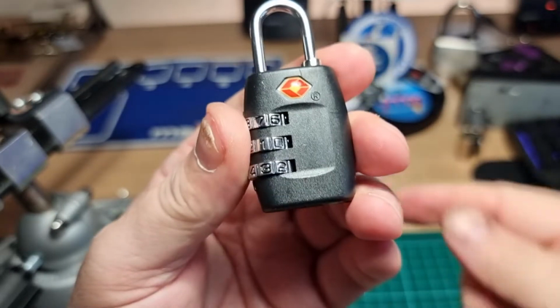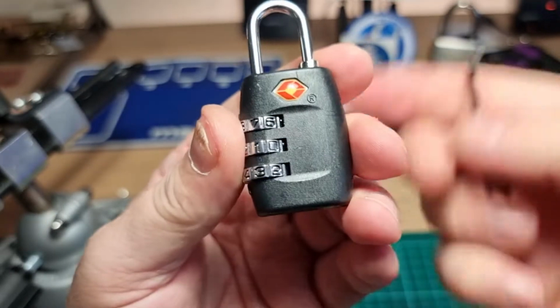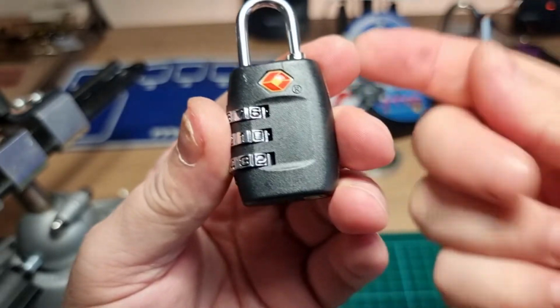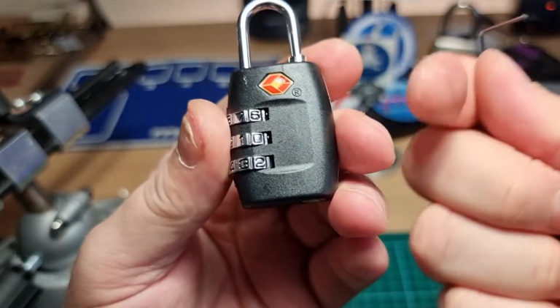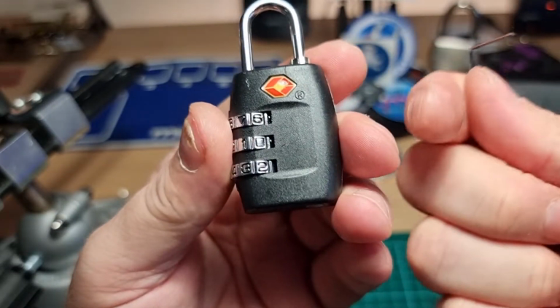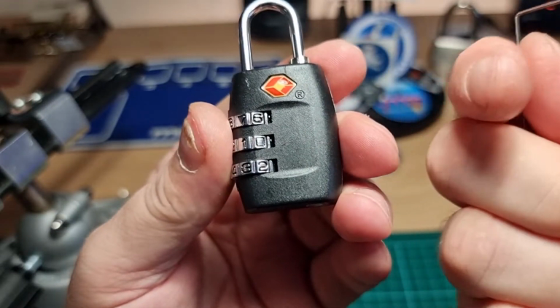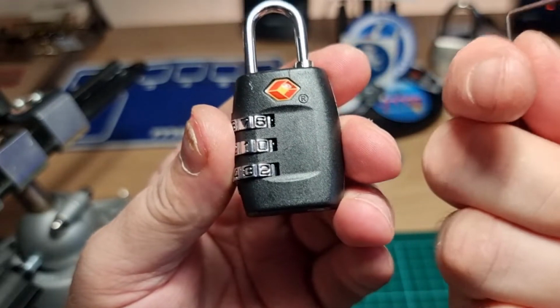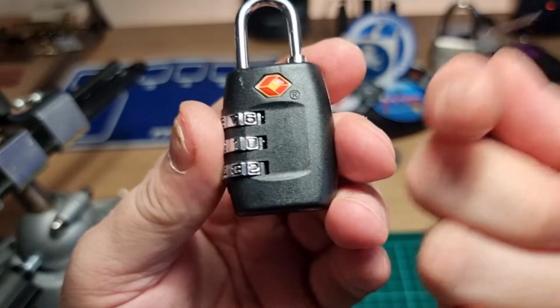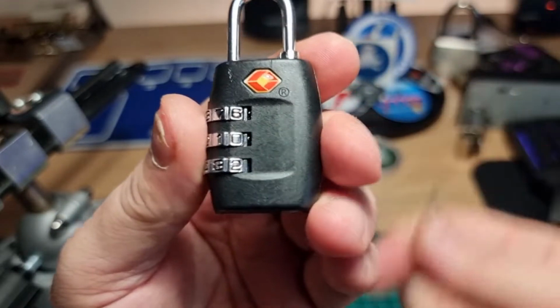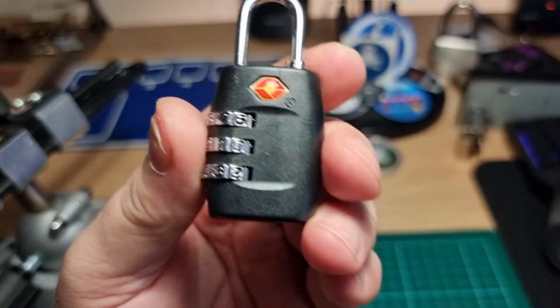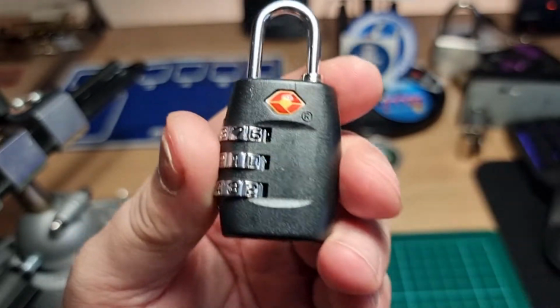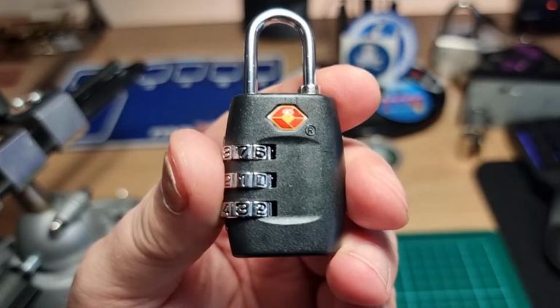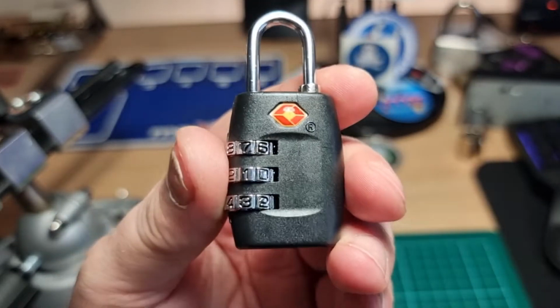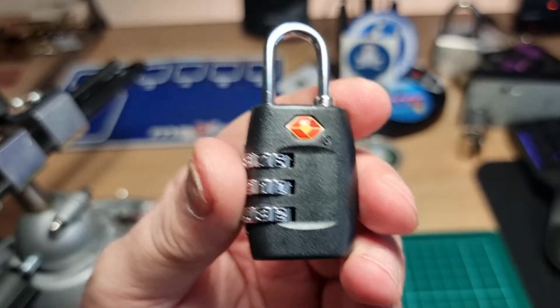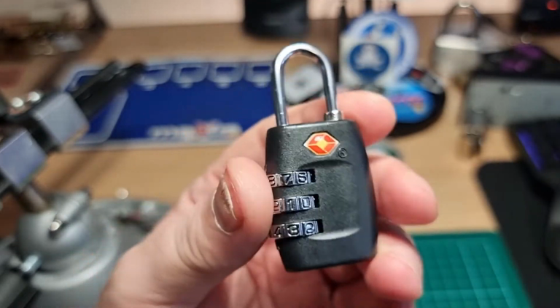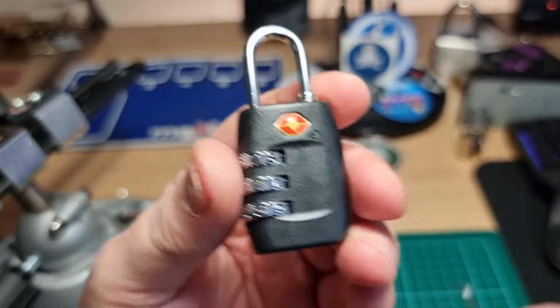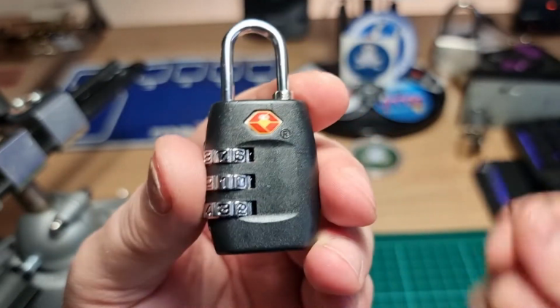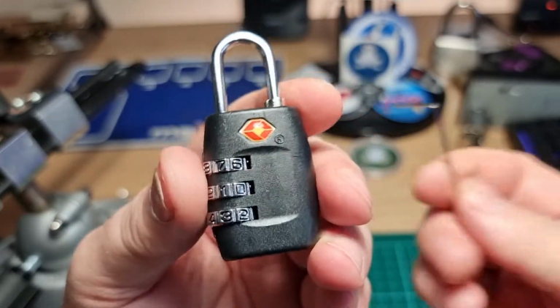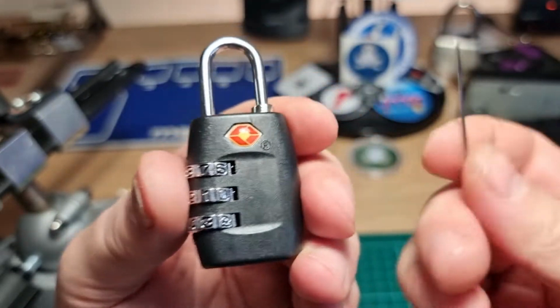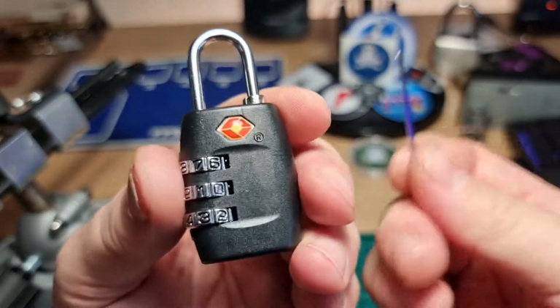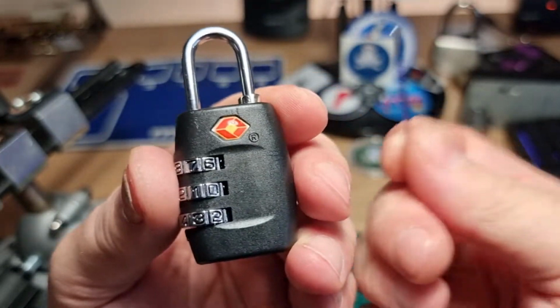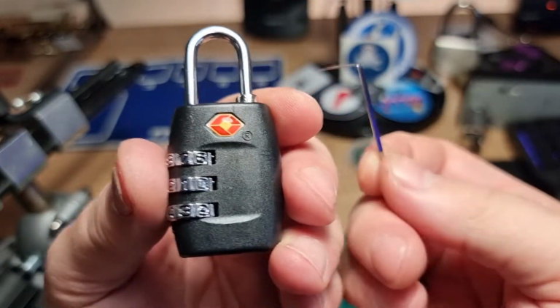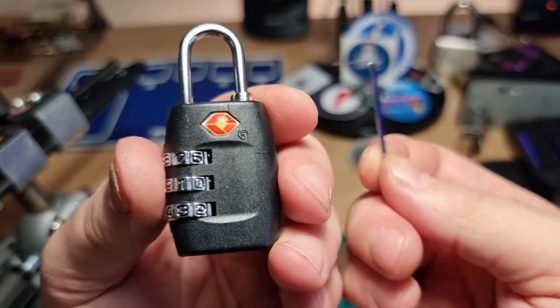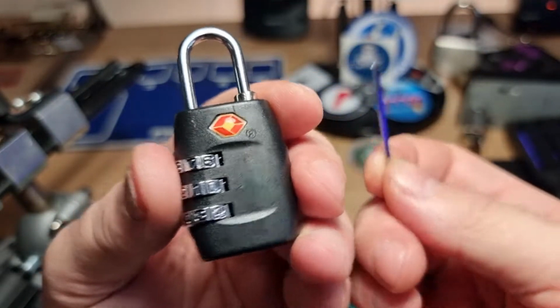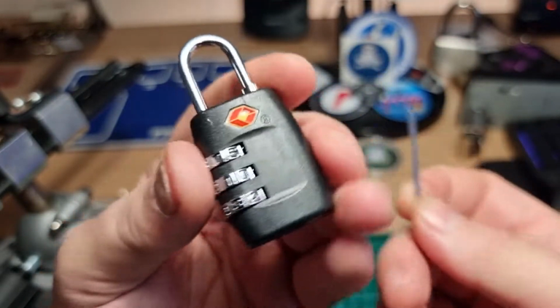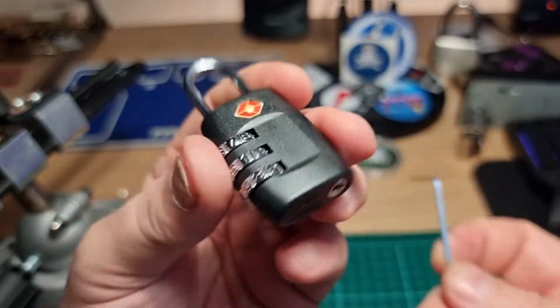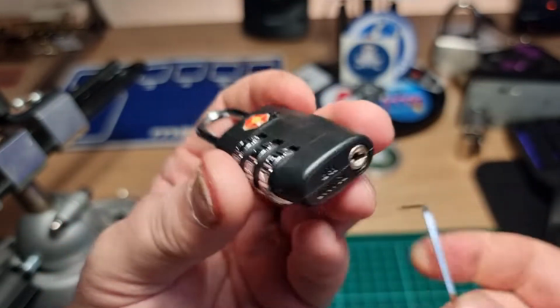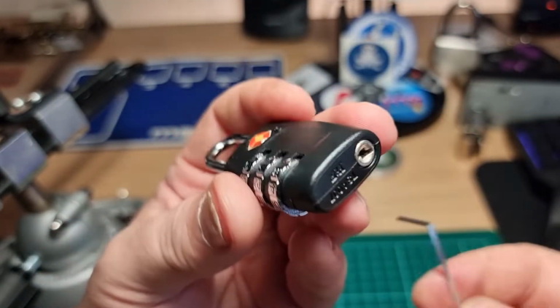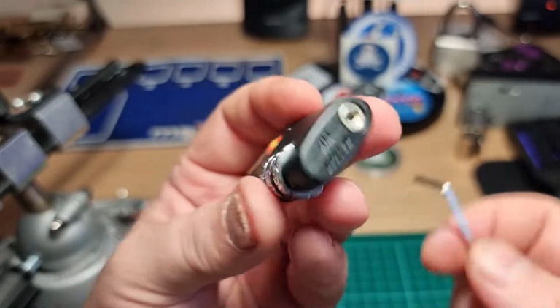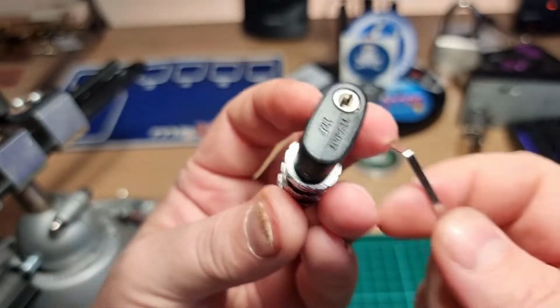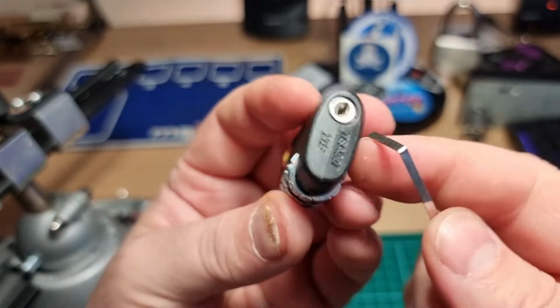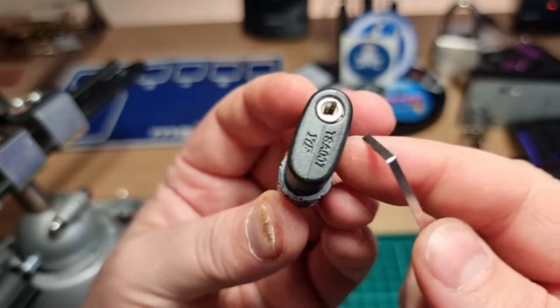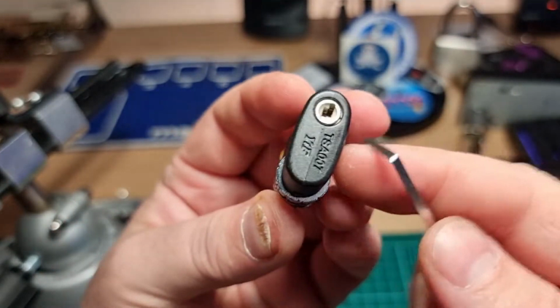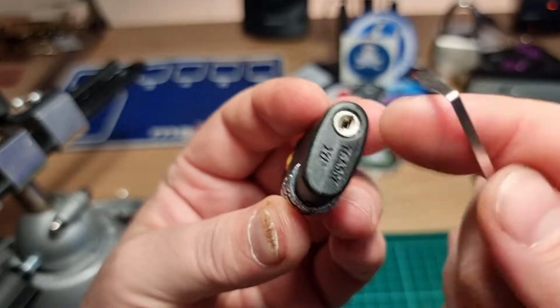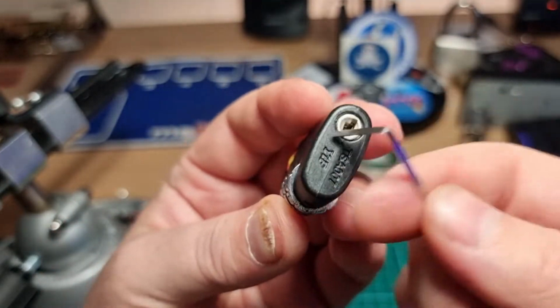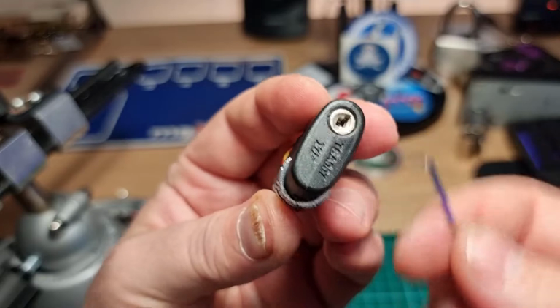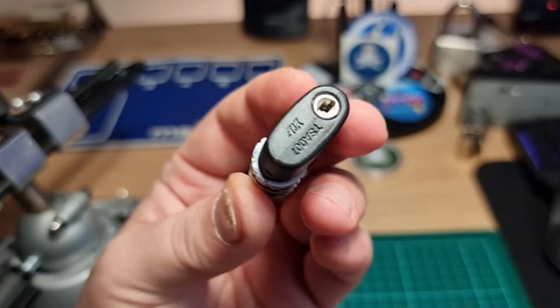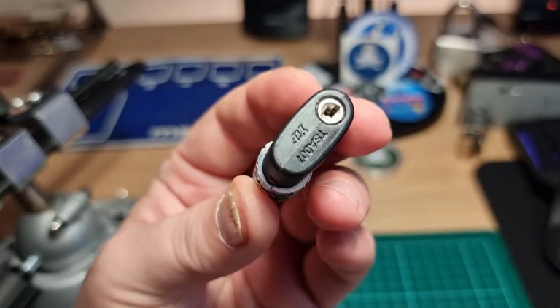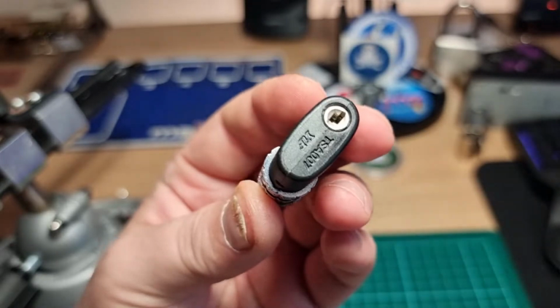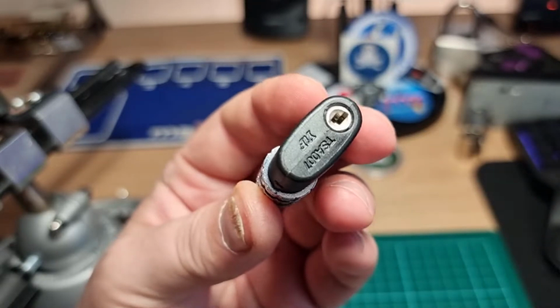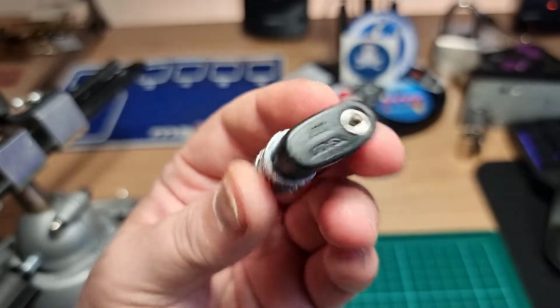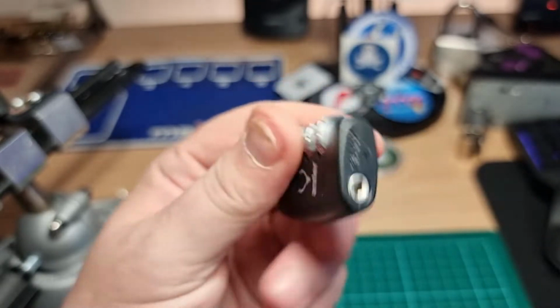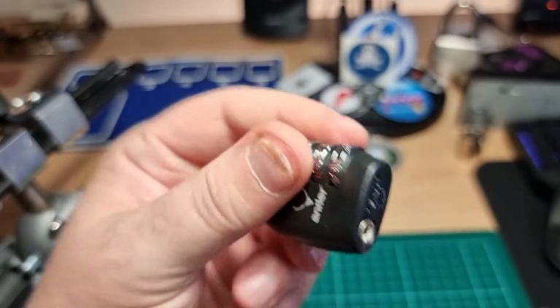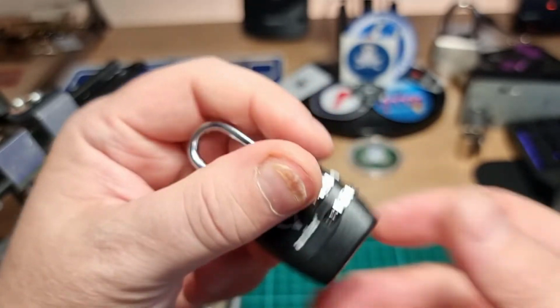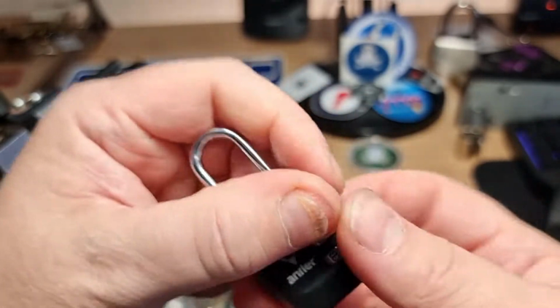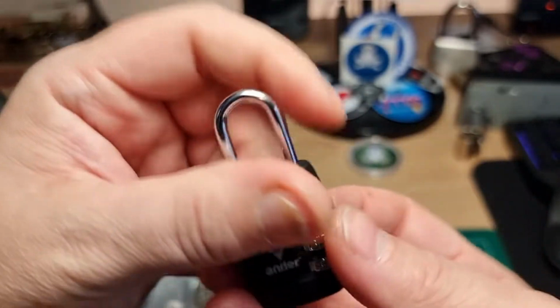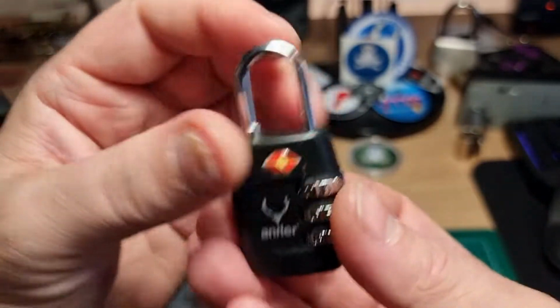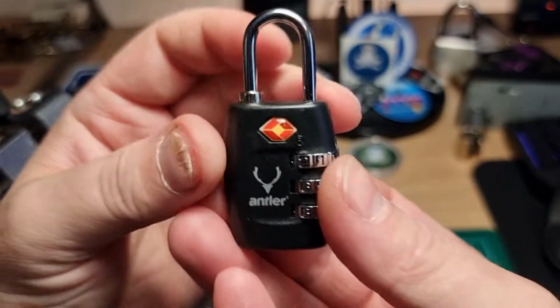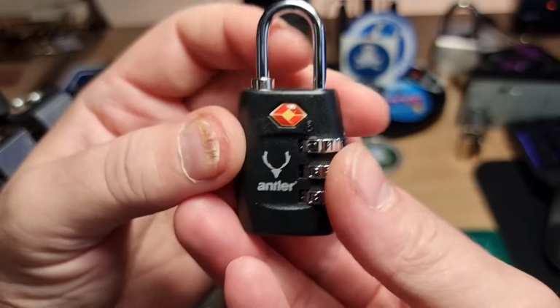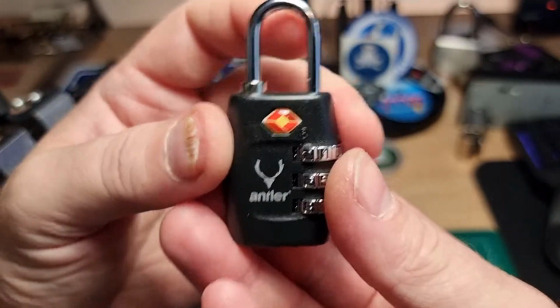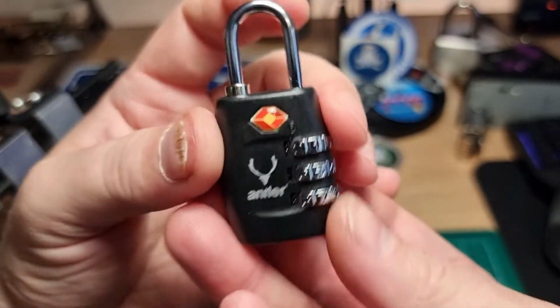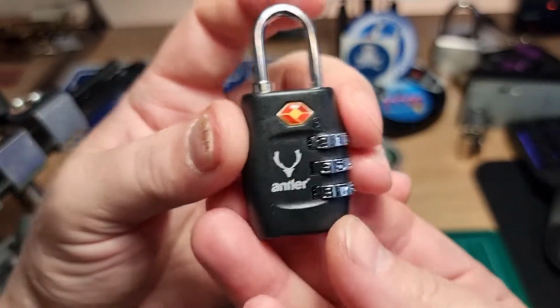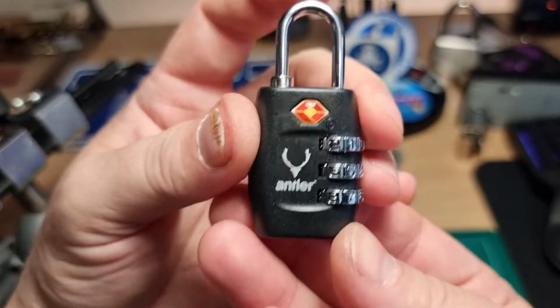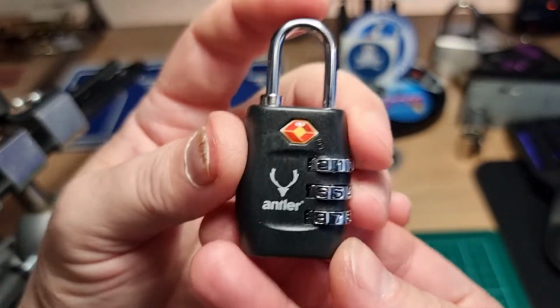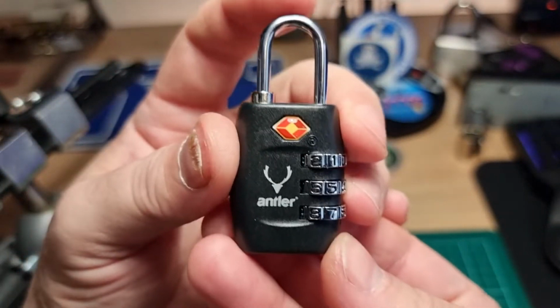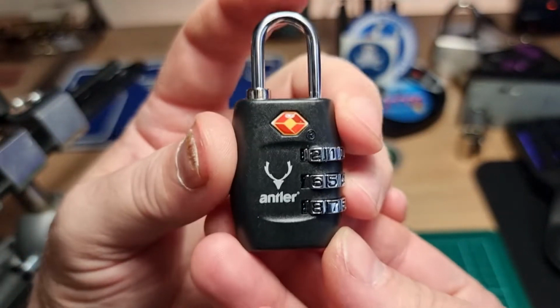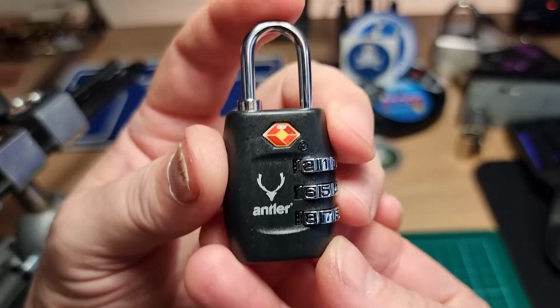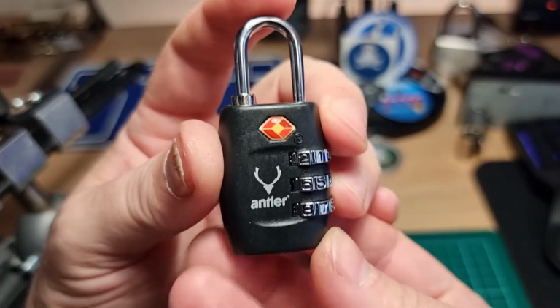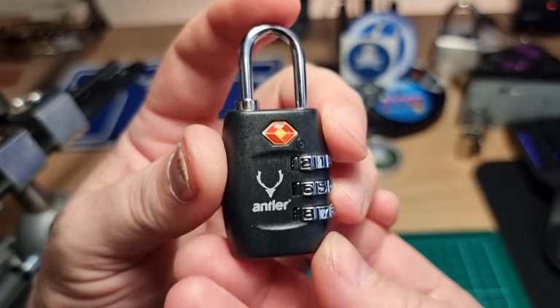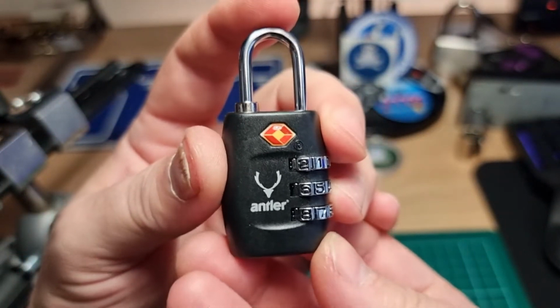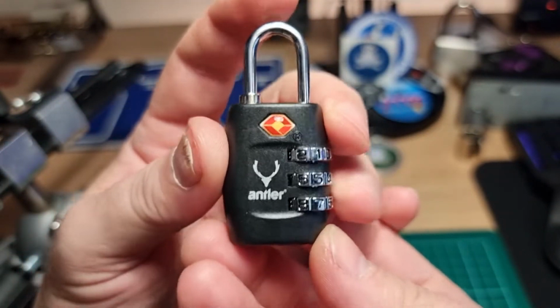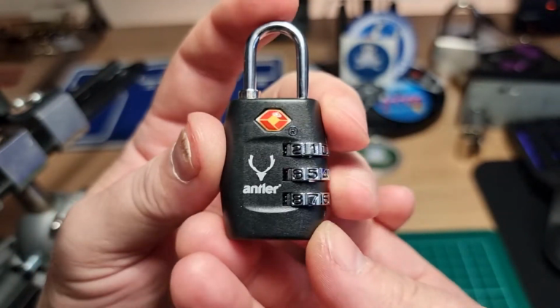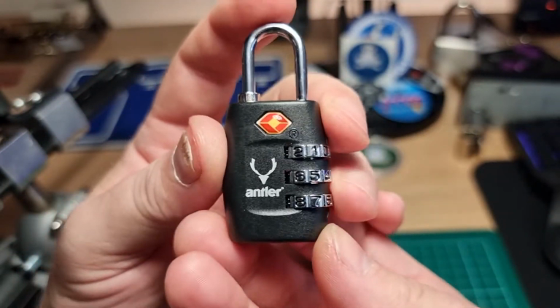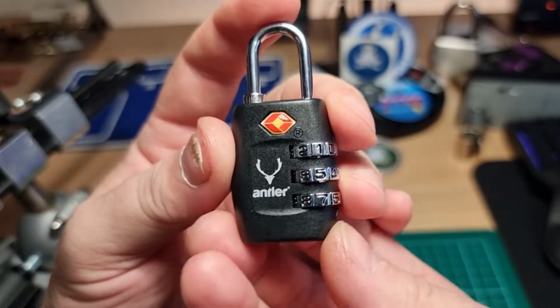If I'd been turning the tensioner in the right direction, I think that would have gone a lot quicker and smoother.